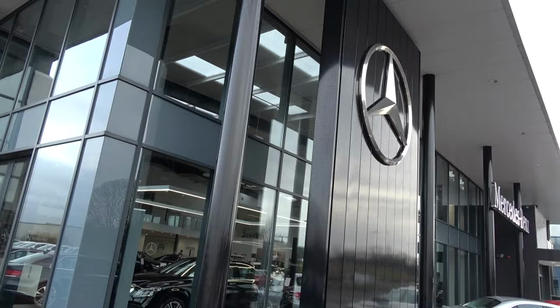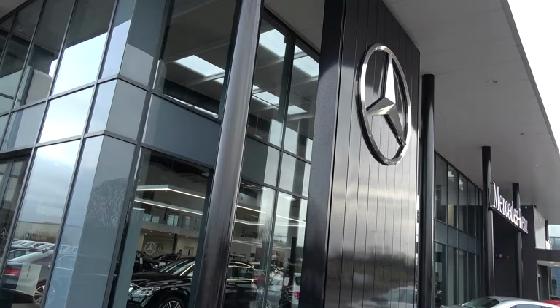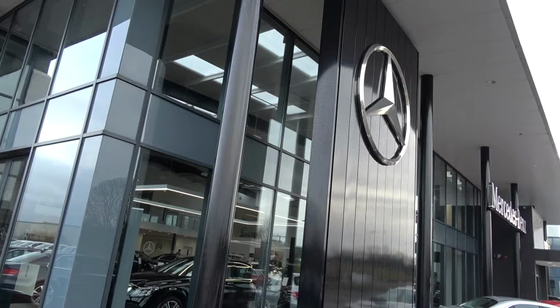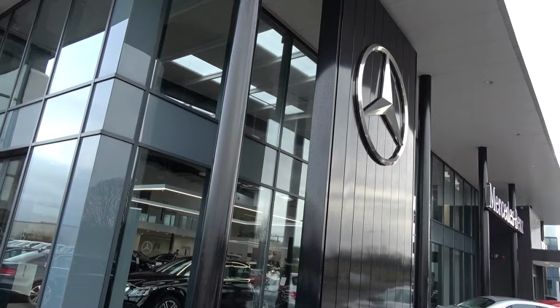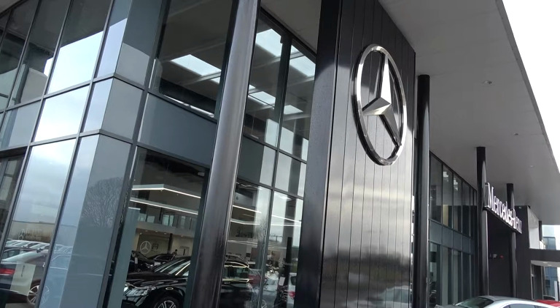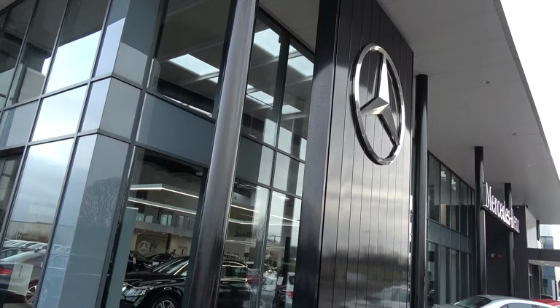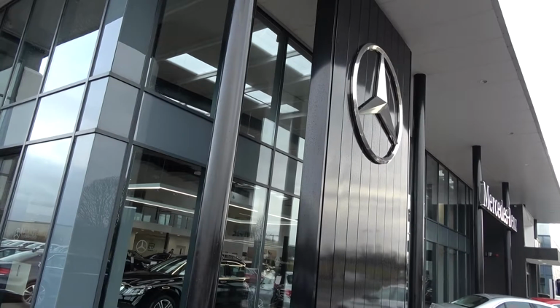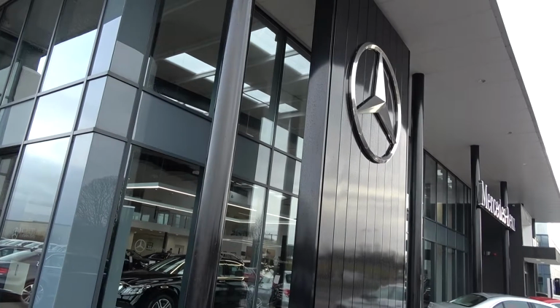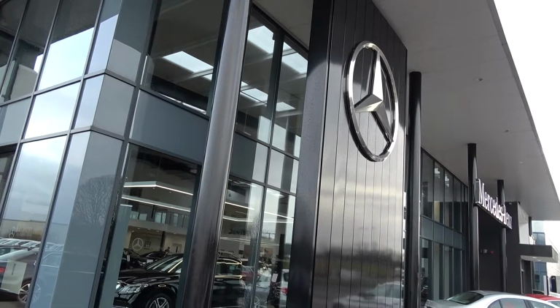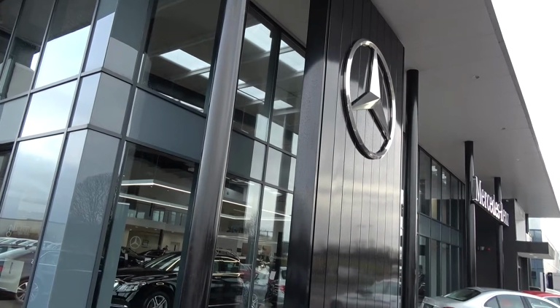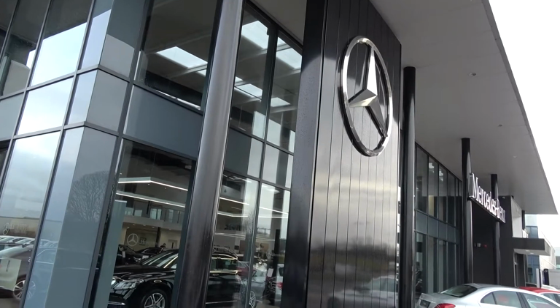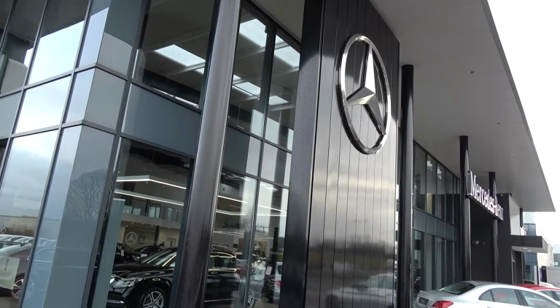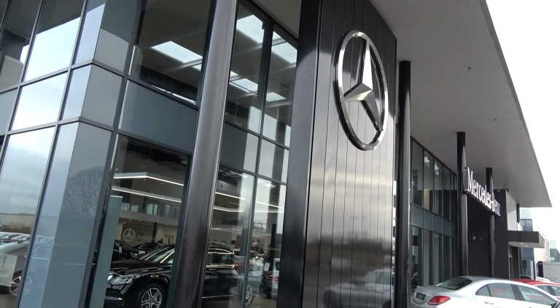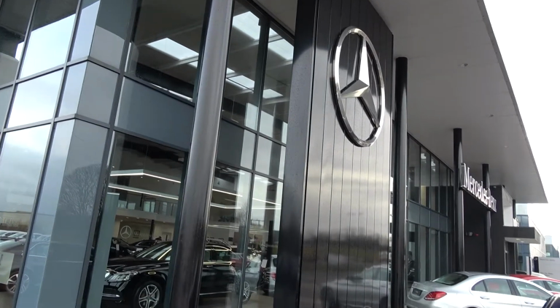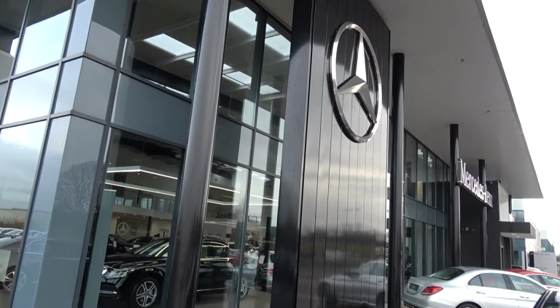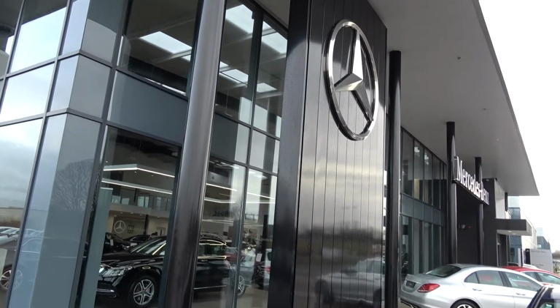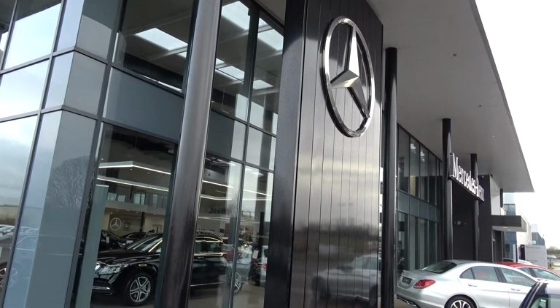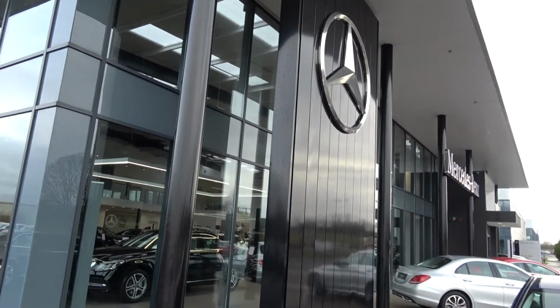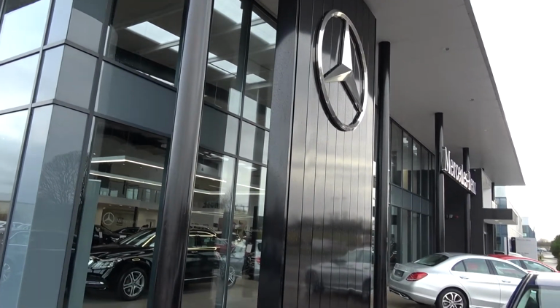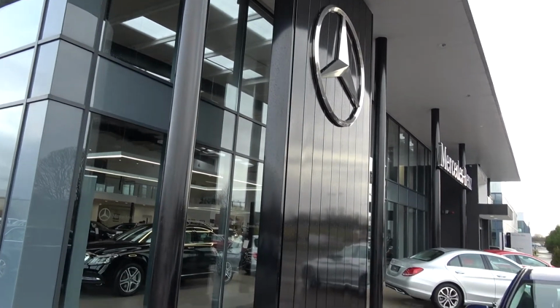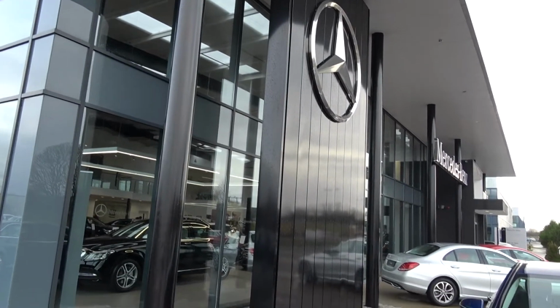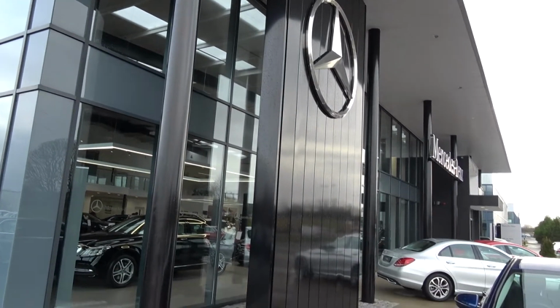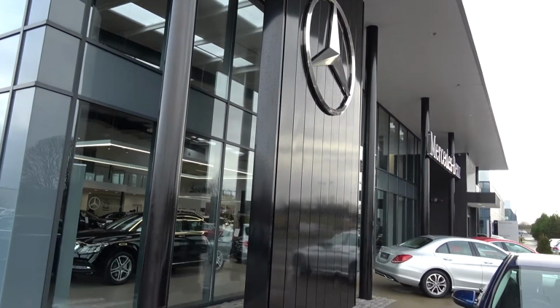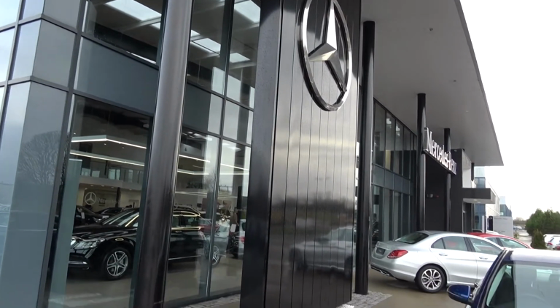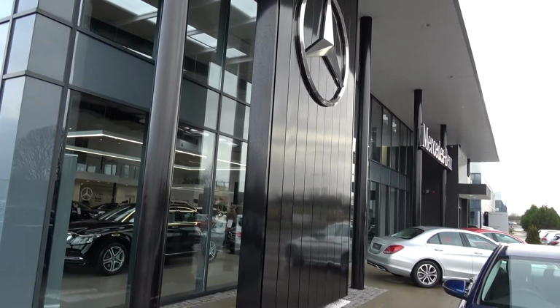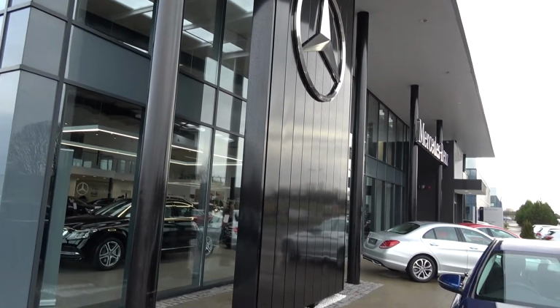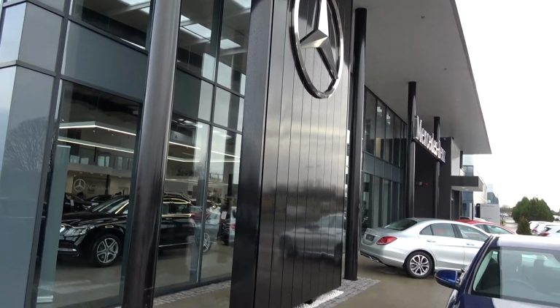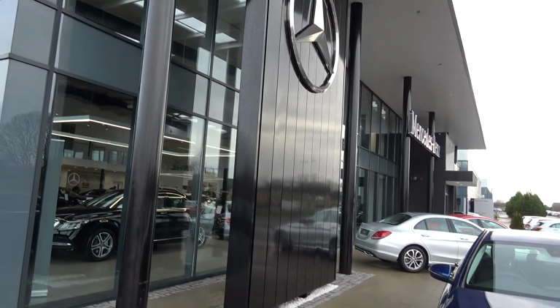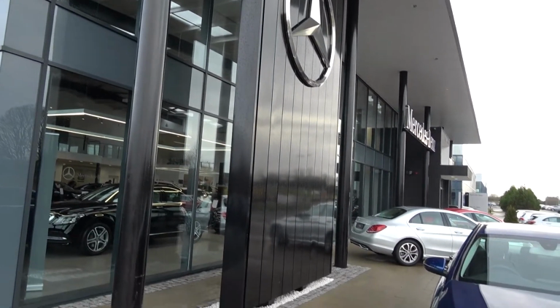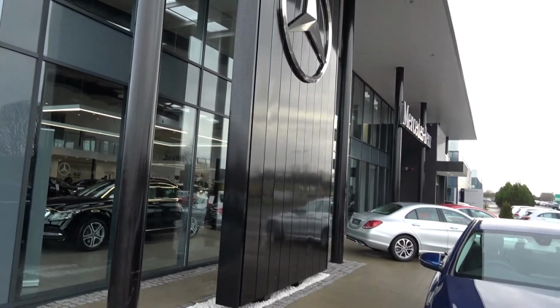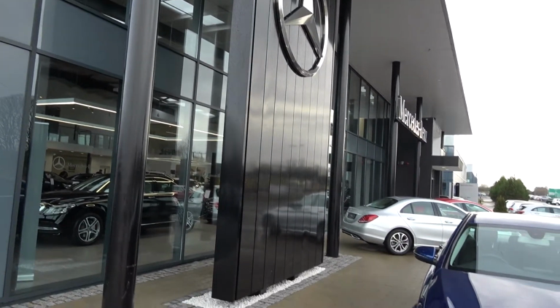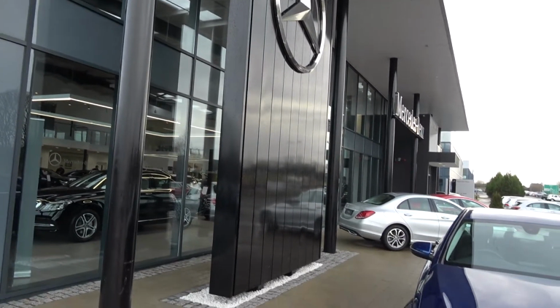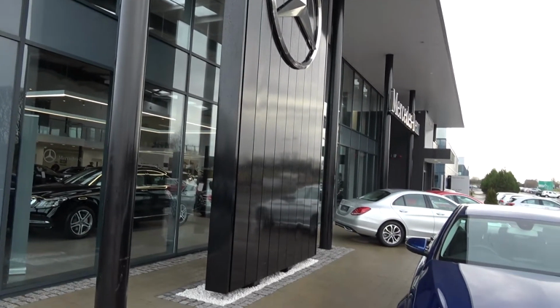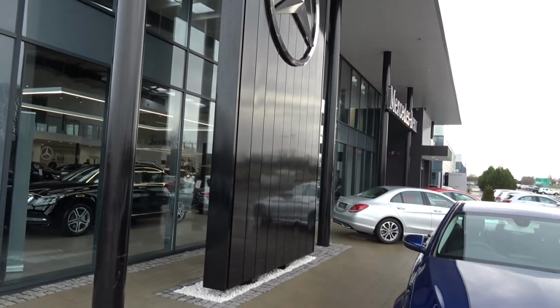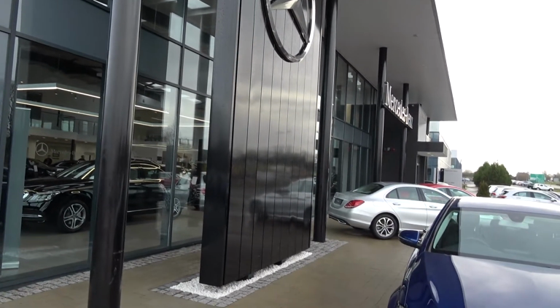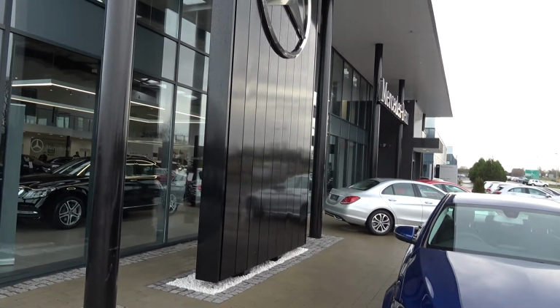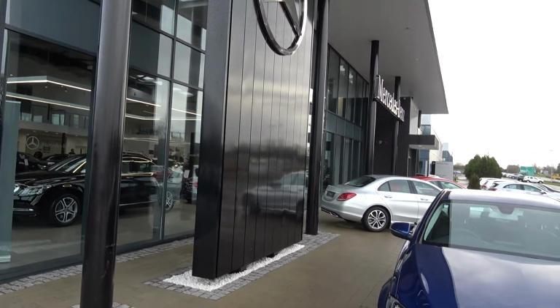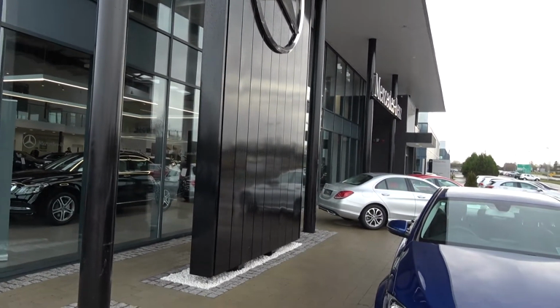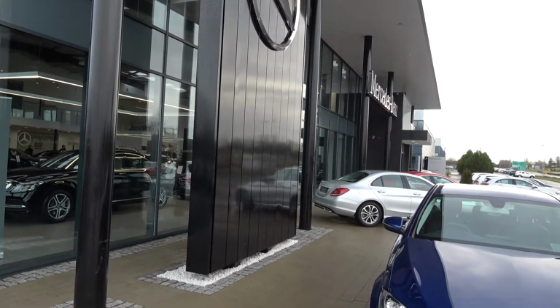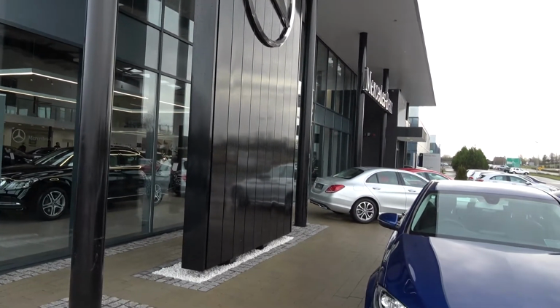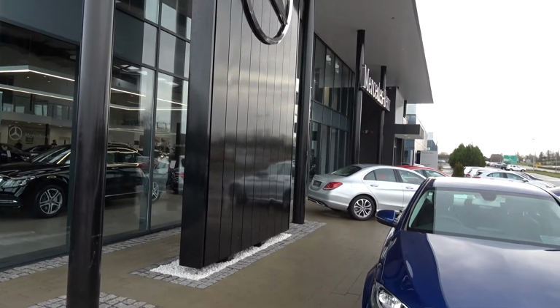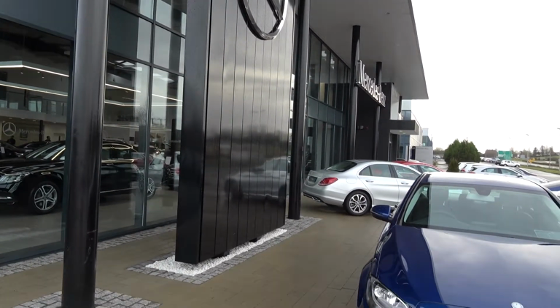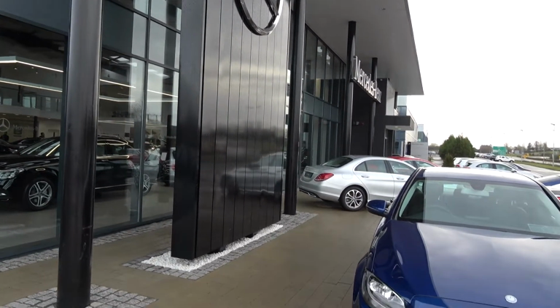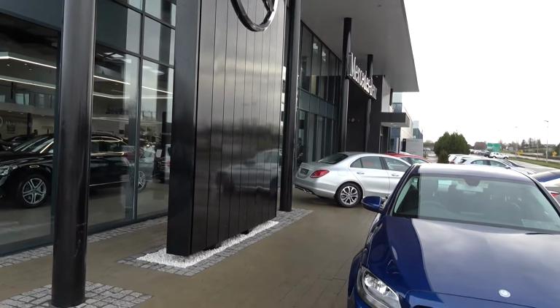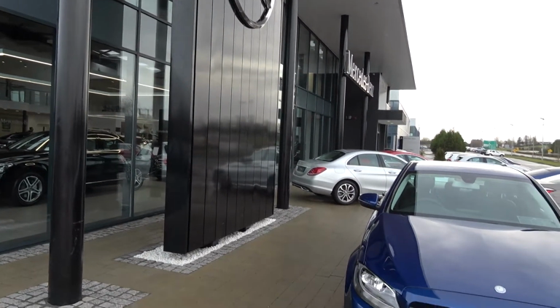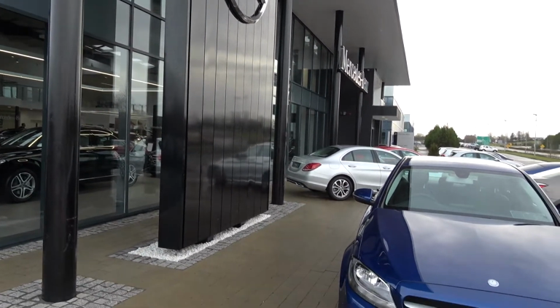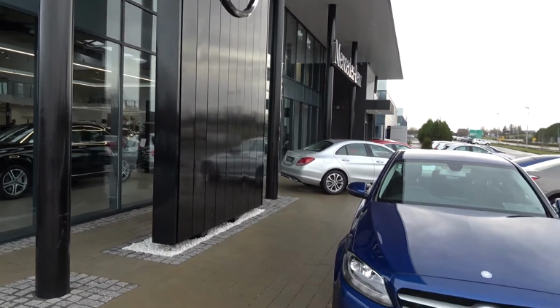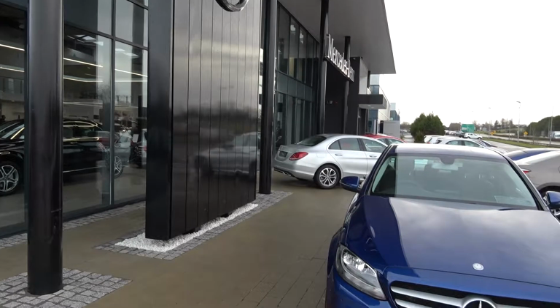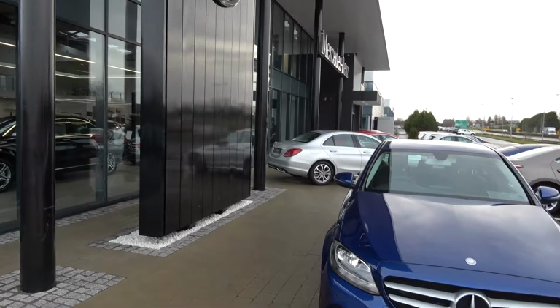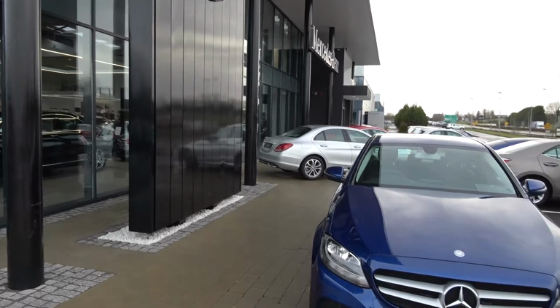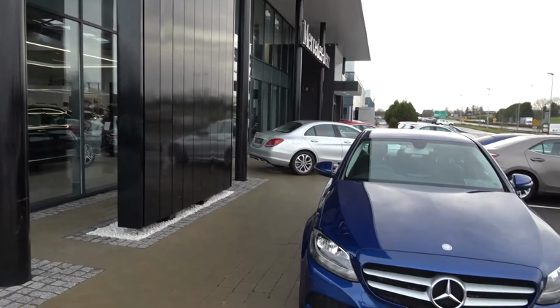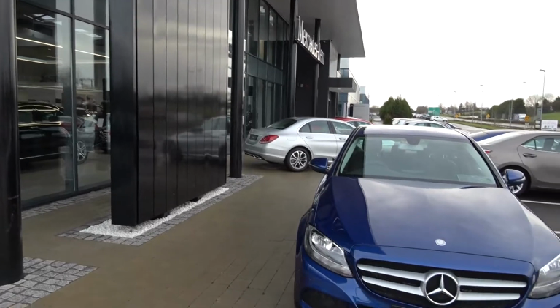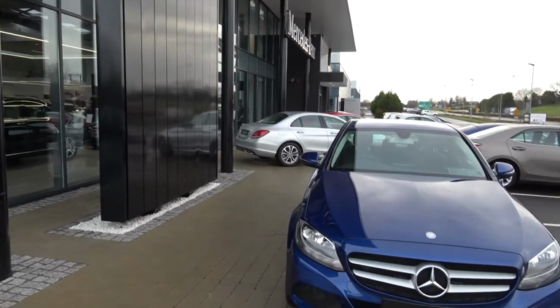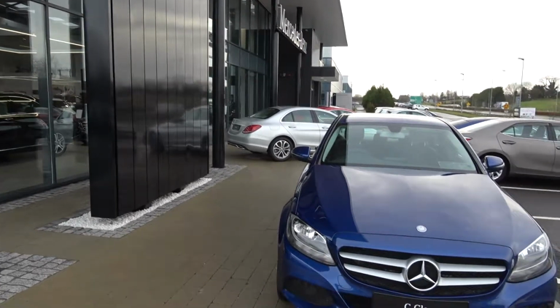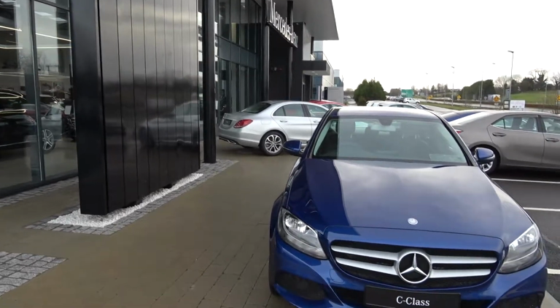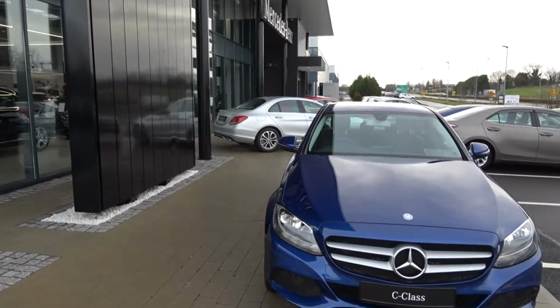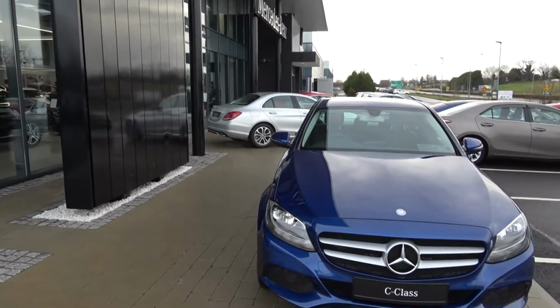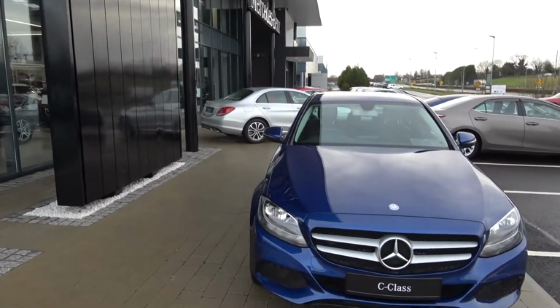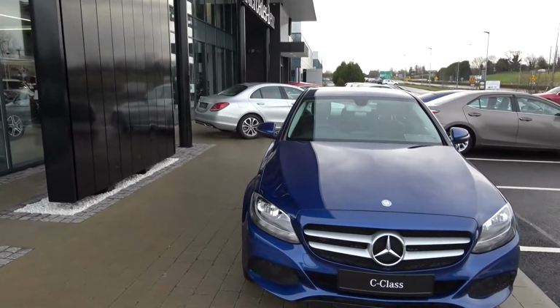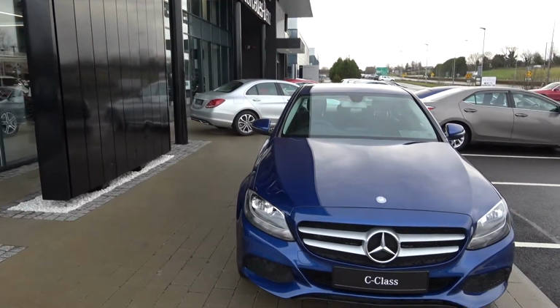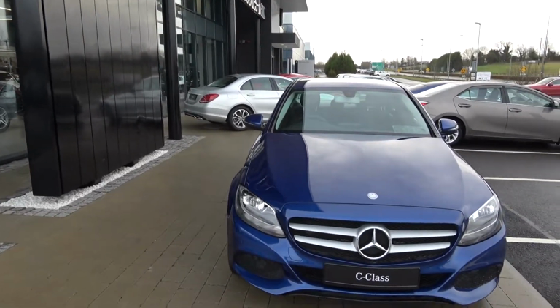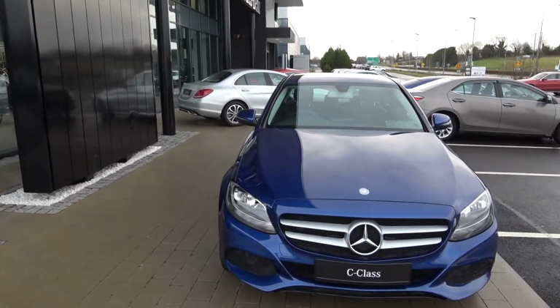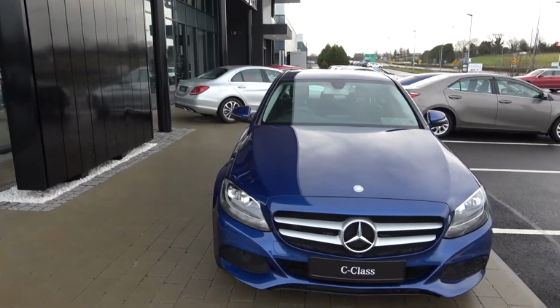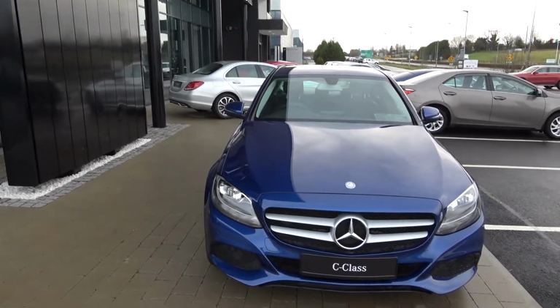Hello and welcome to Connelly's Mercedes-Benz Sligo. On display today we have this stunning 2017 Mercedes-Benz C-Class.